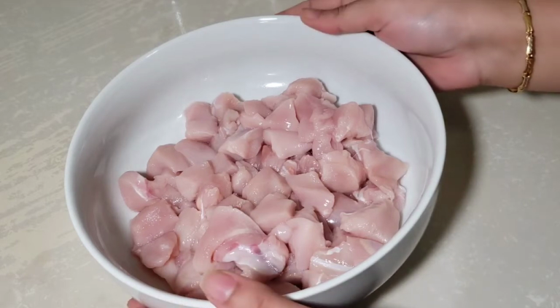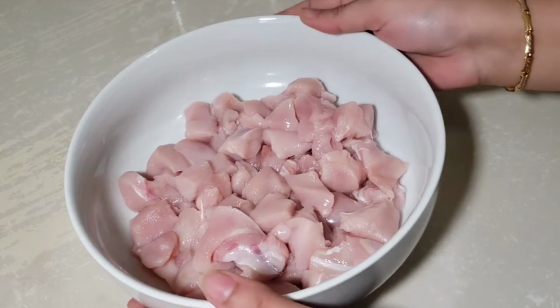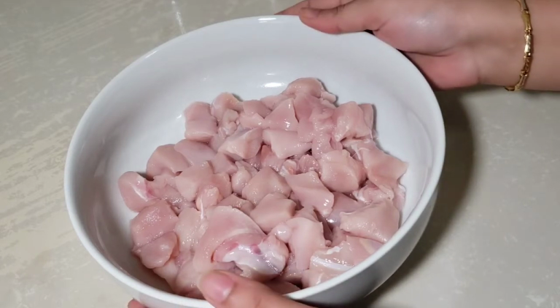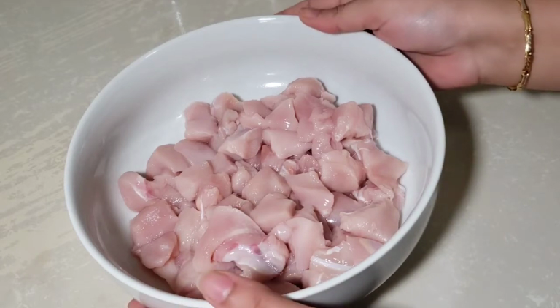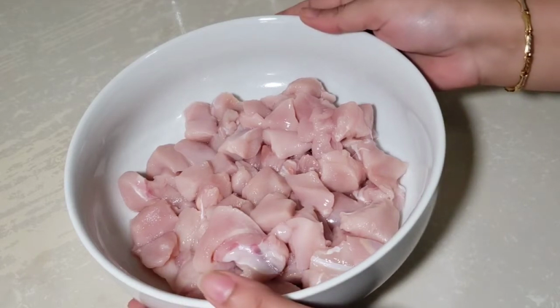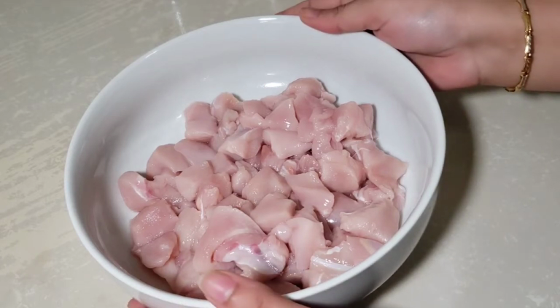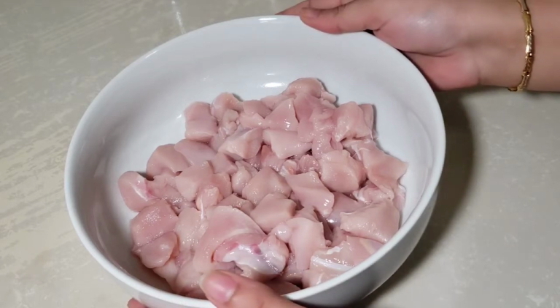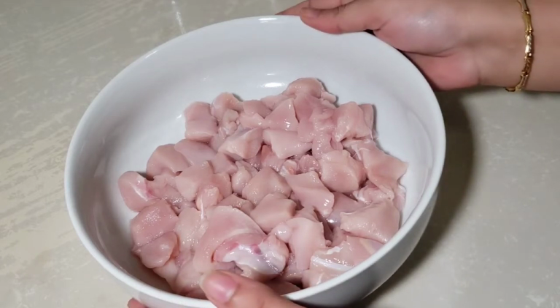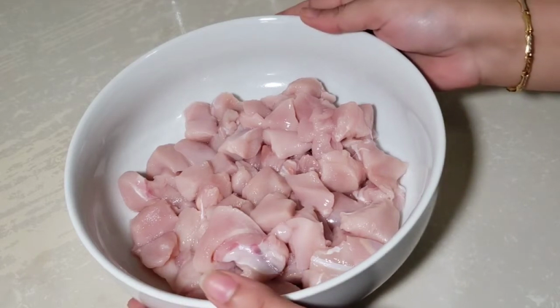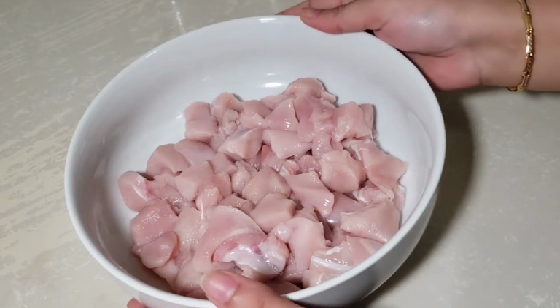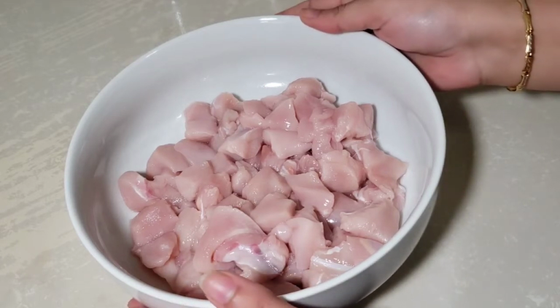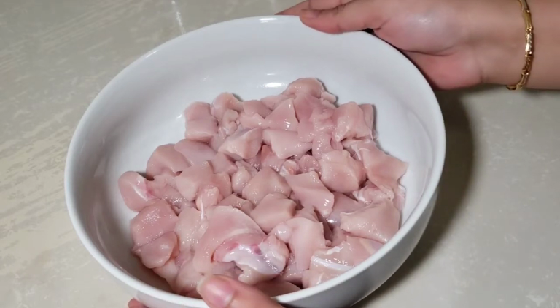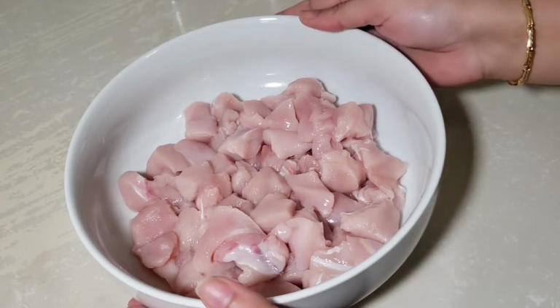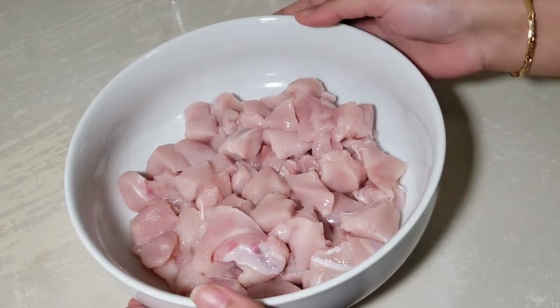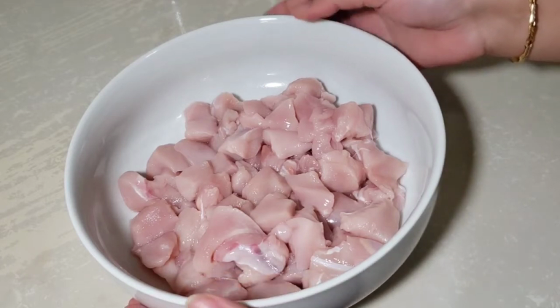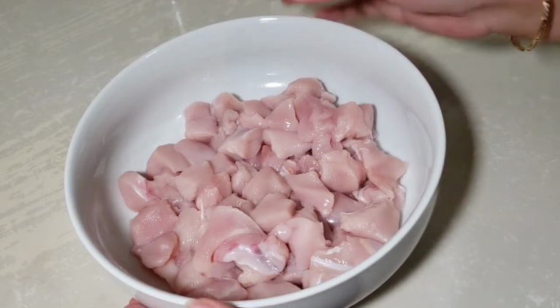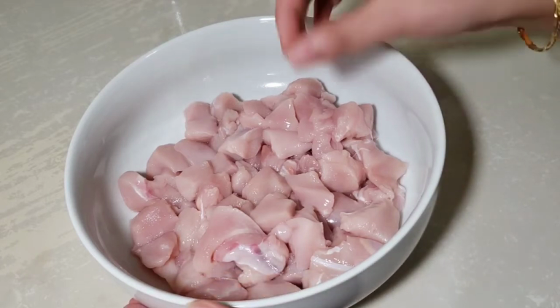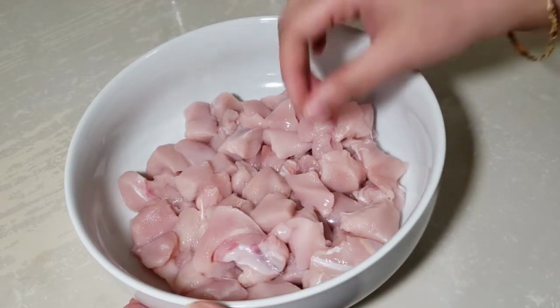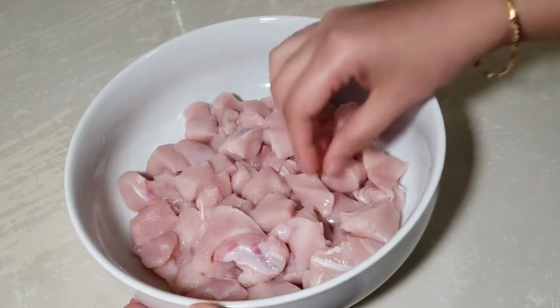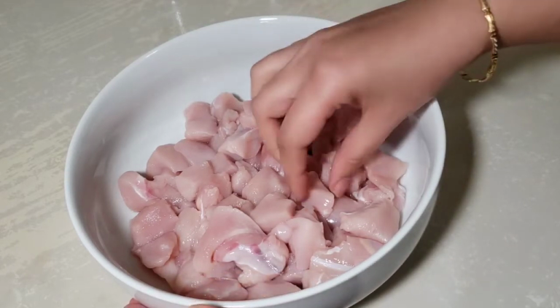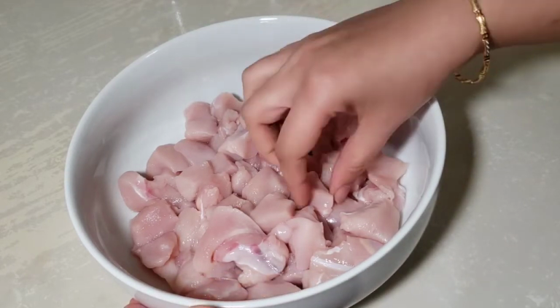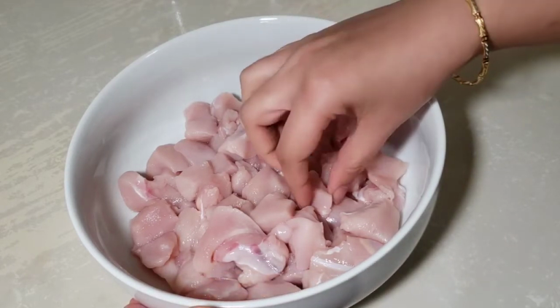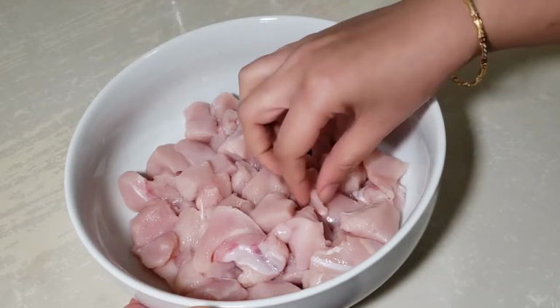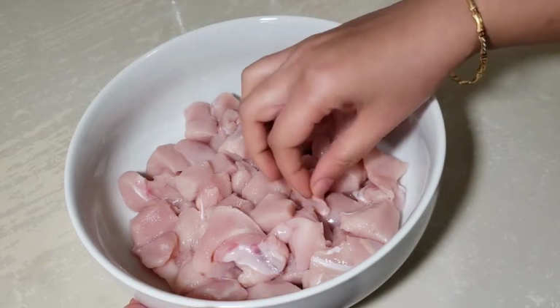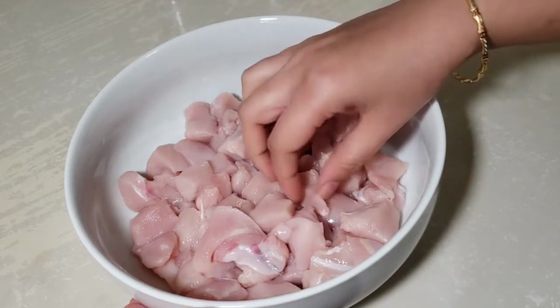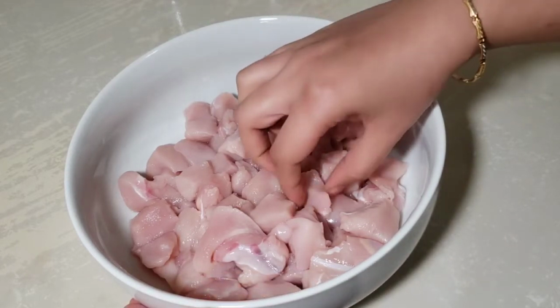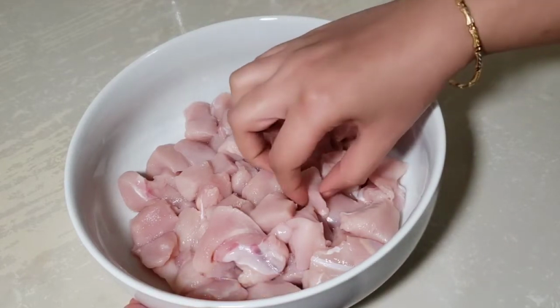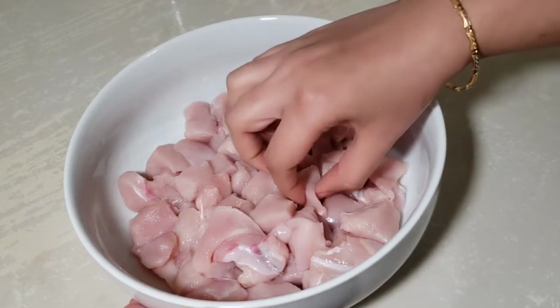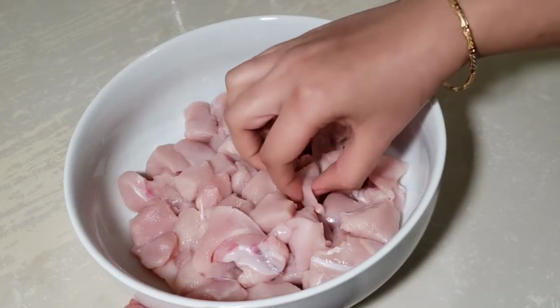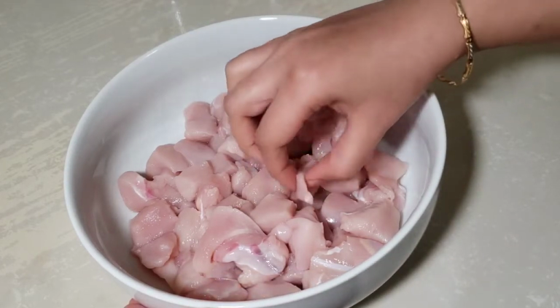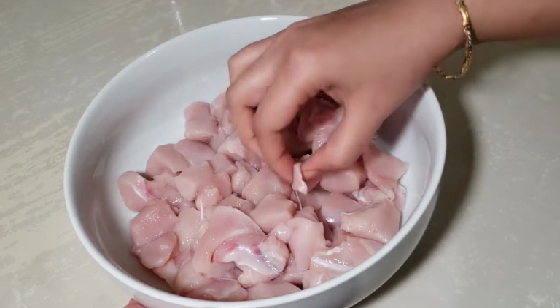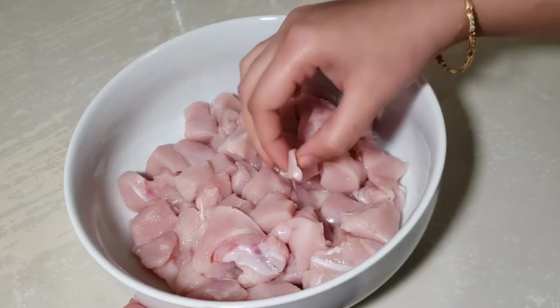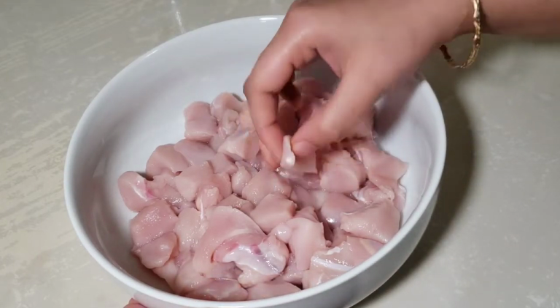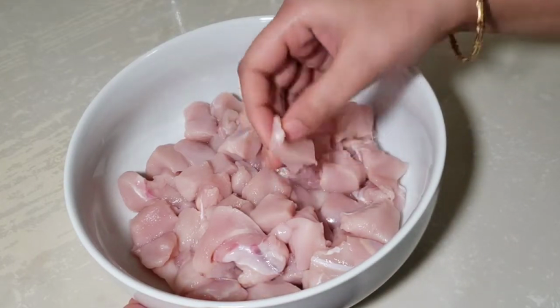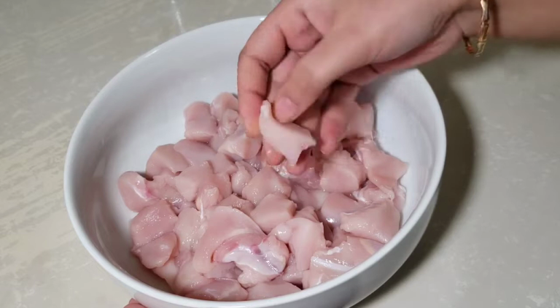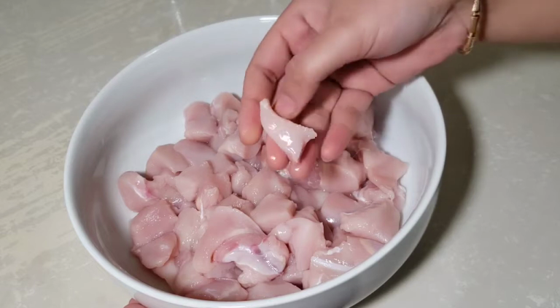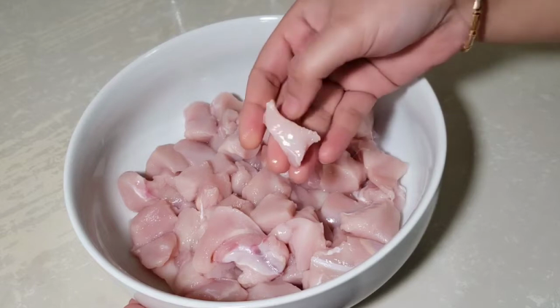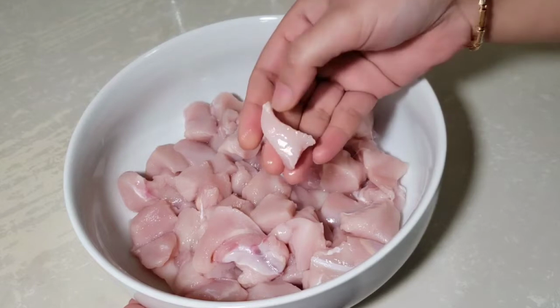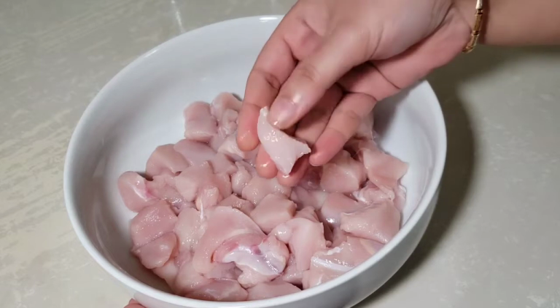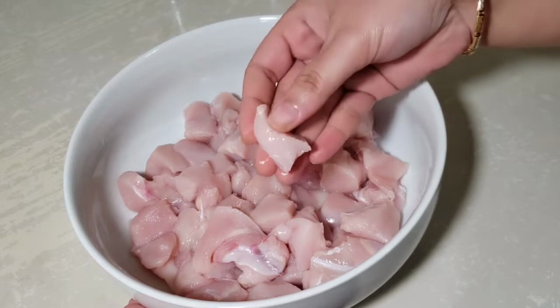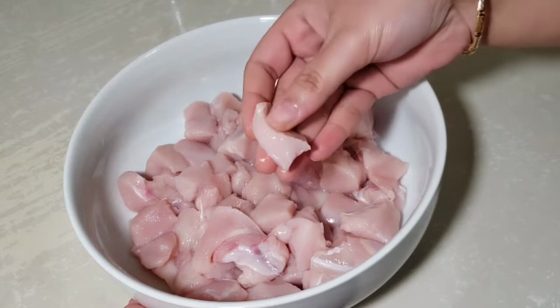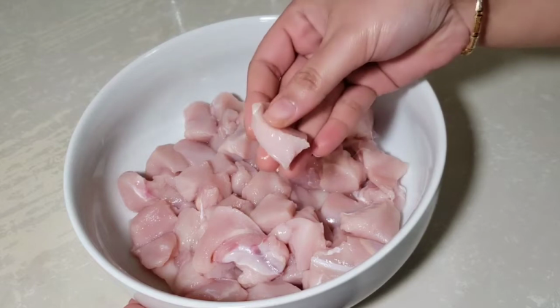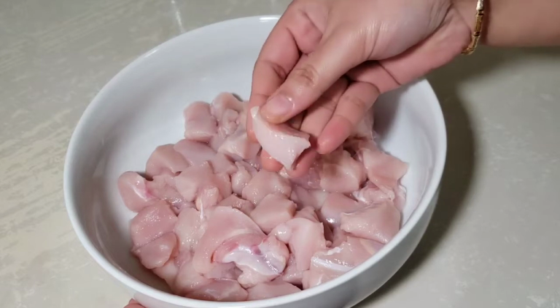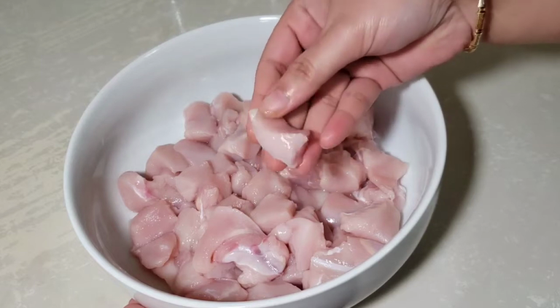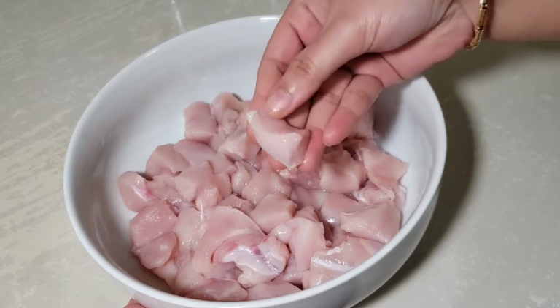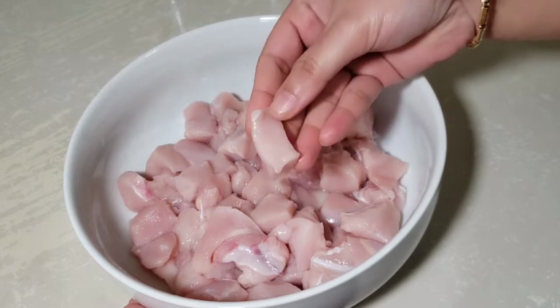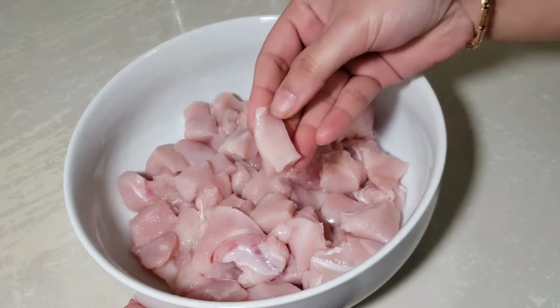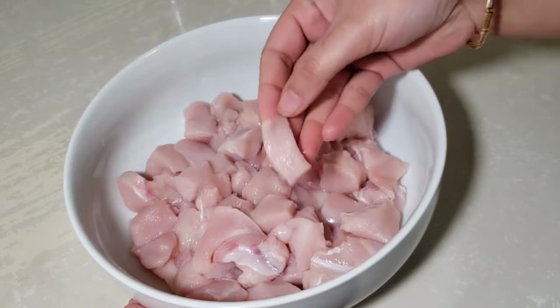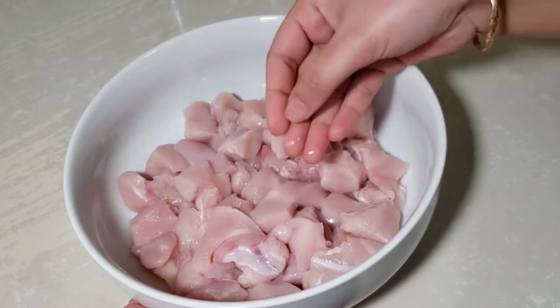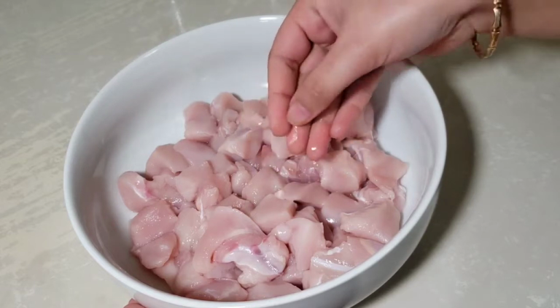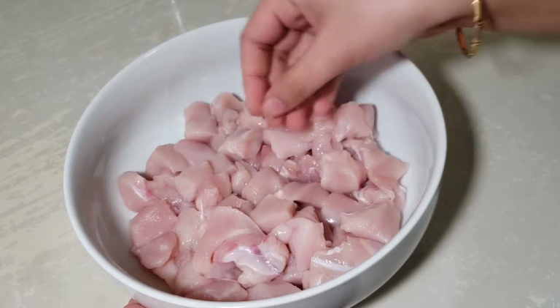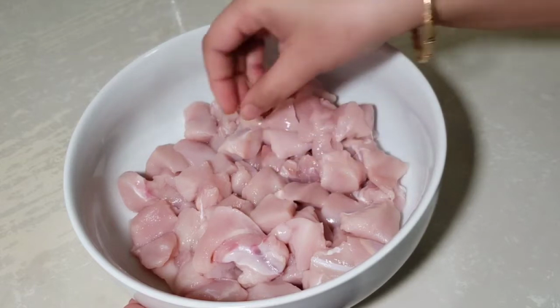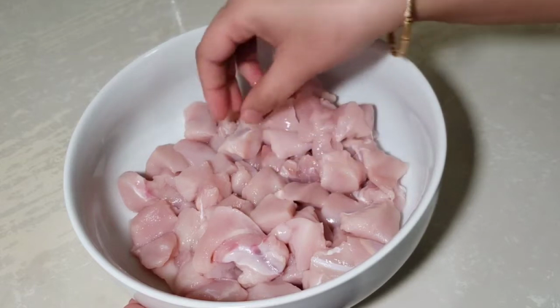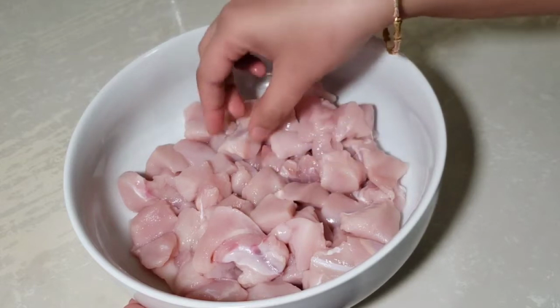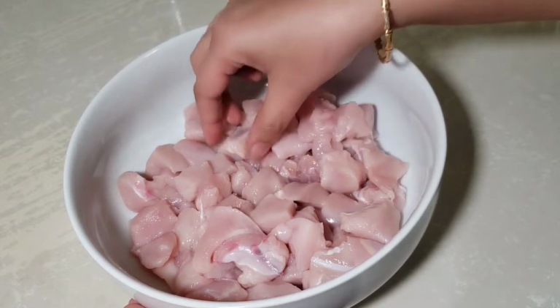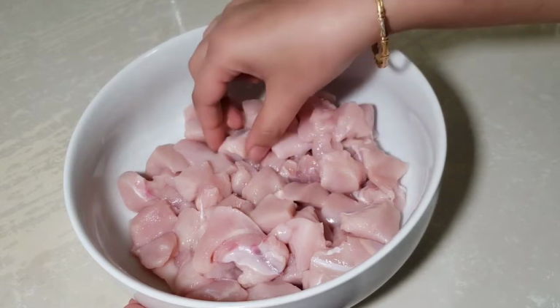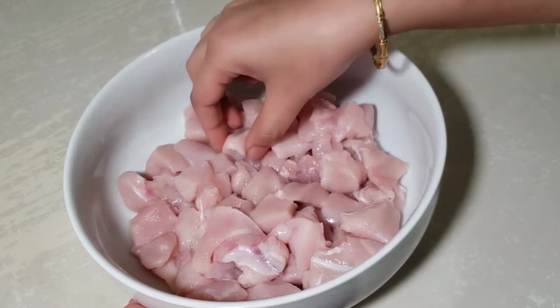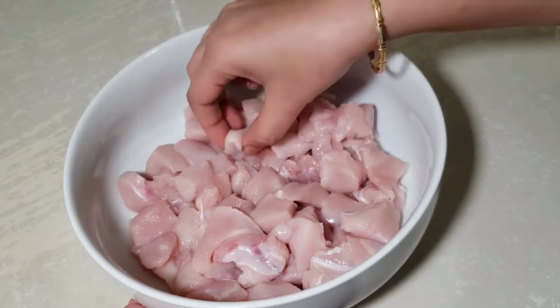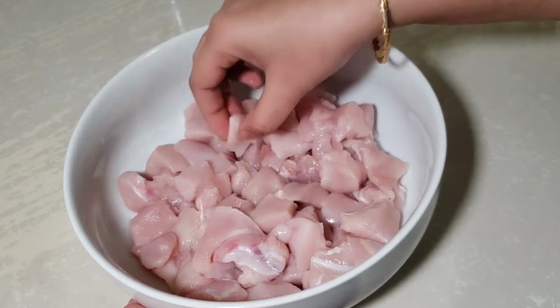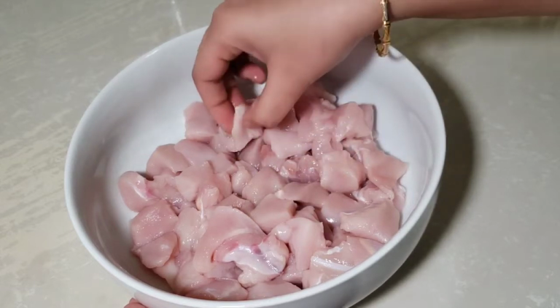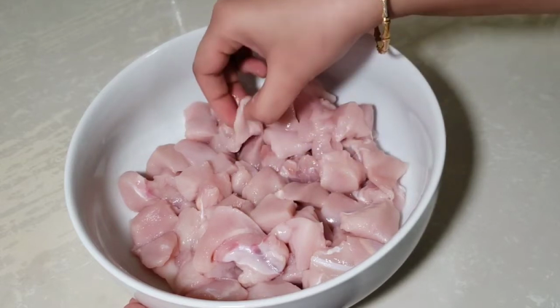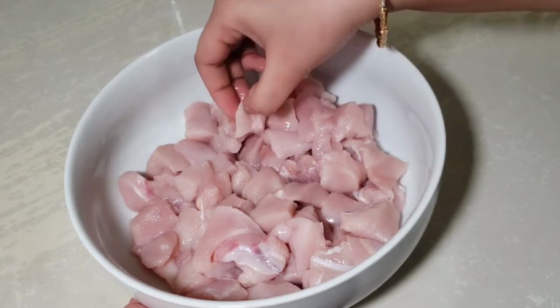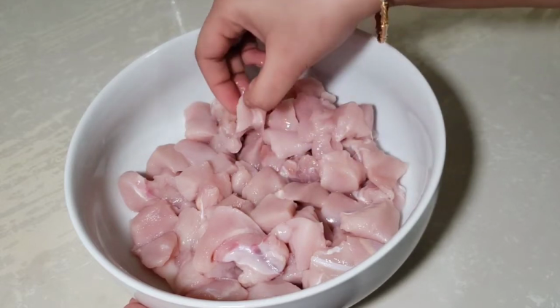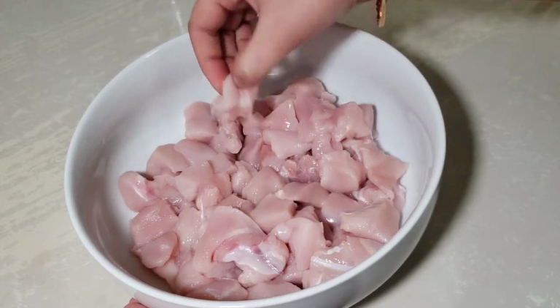For this chicken 65 recipe, I will add boneless chicken — half a kg. I will cut it into small pieces.